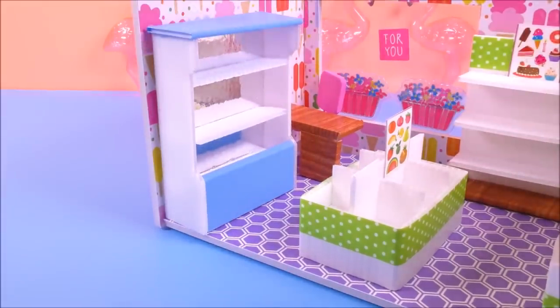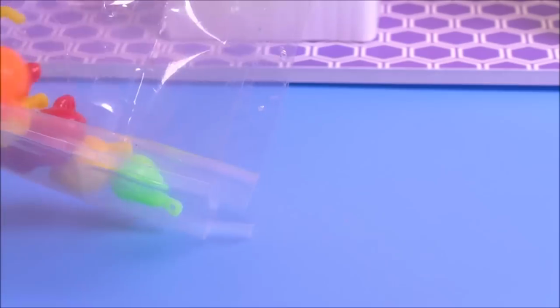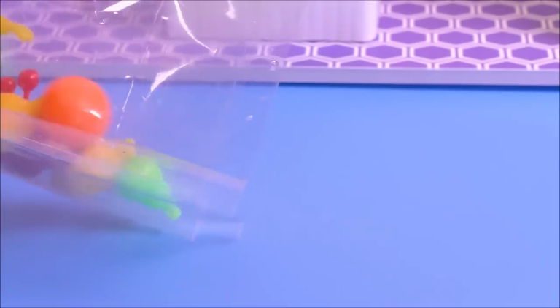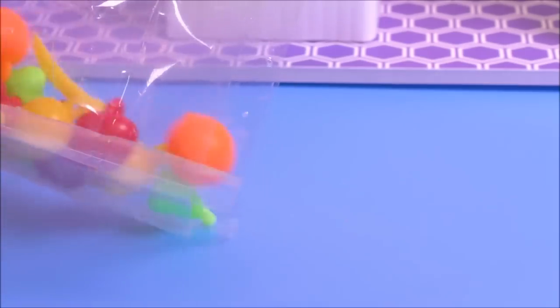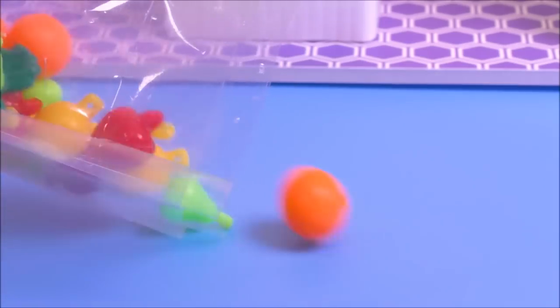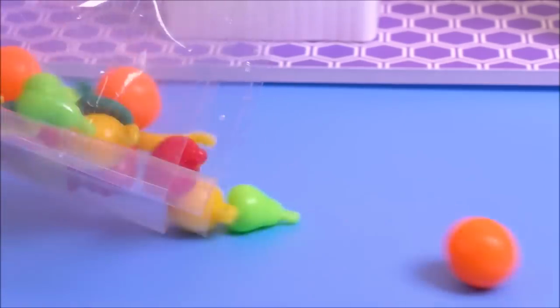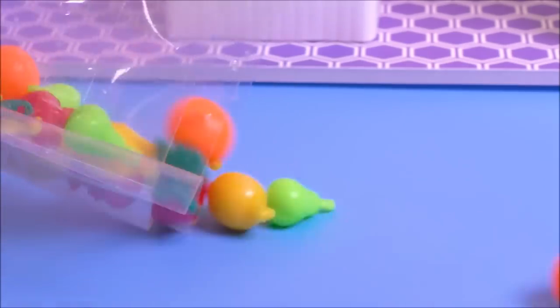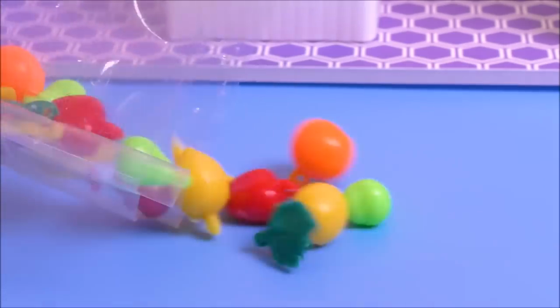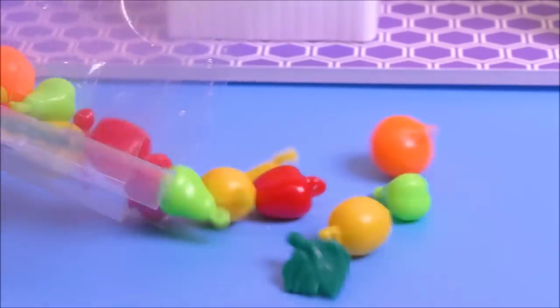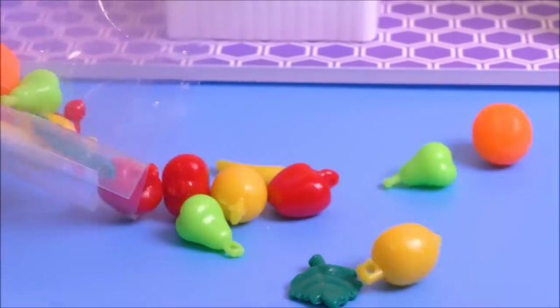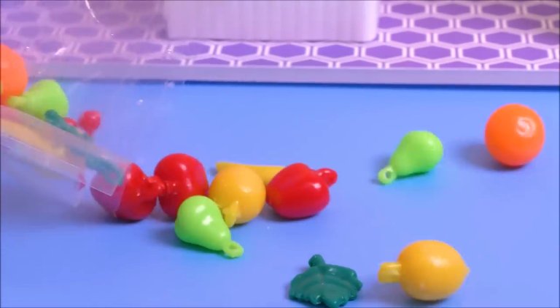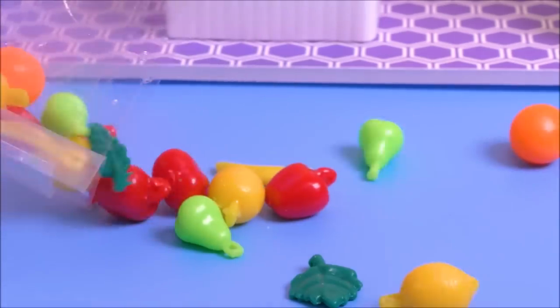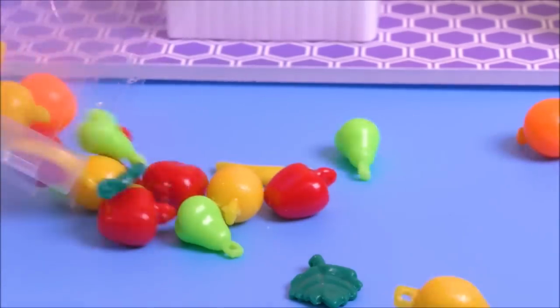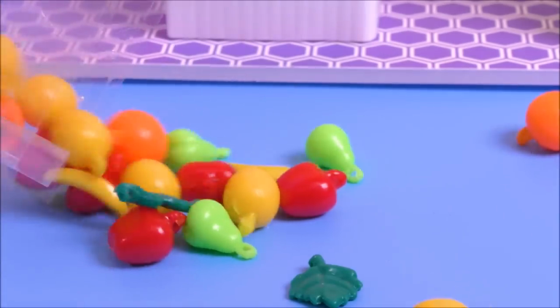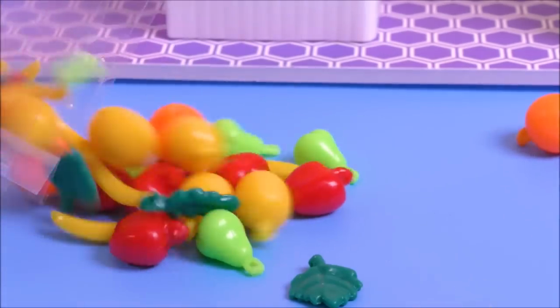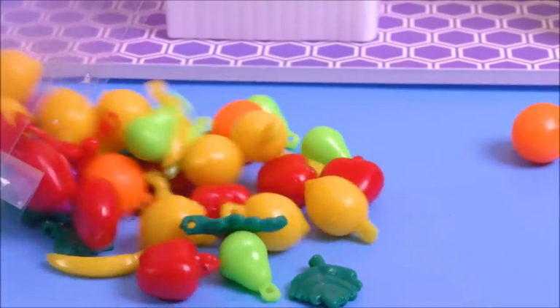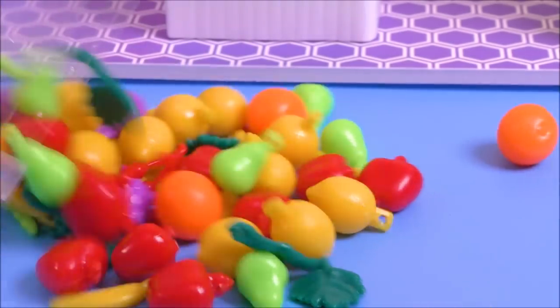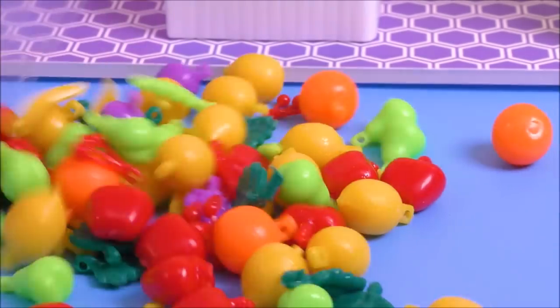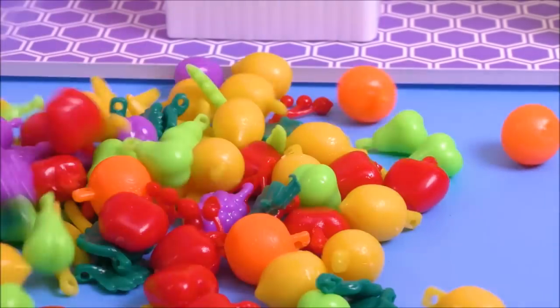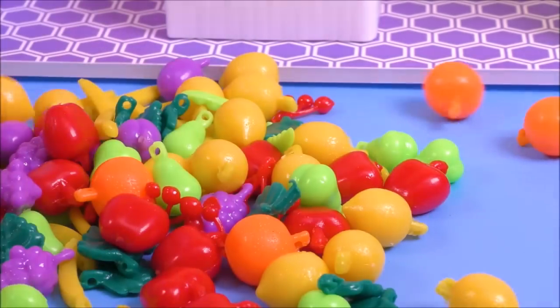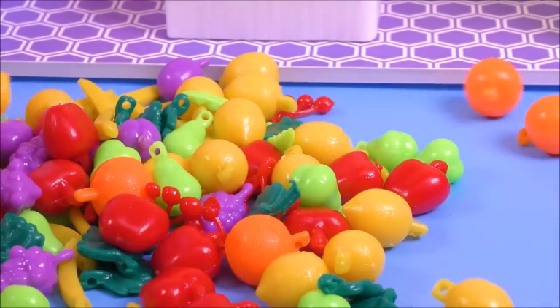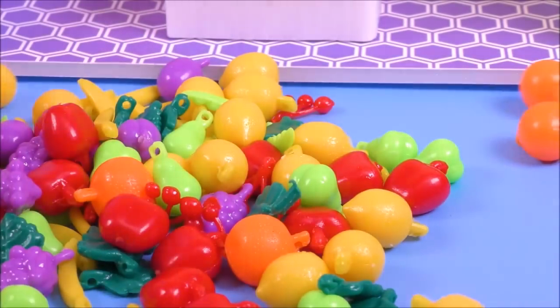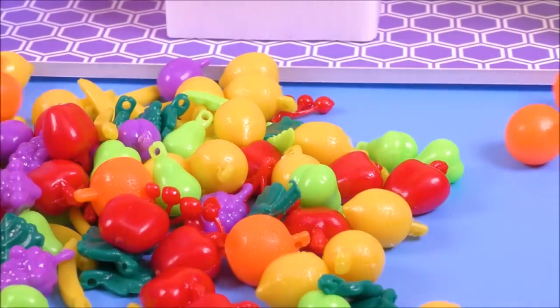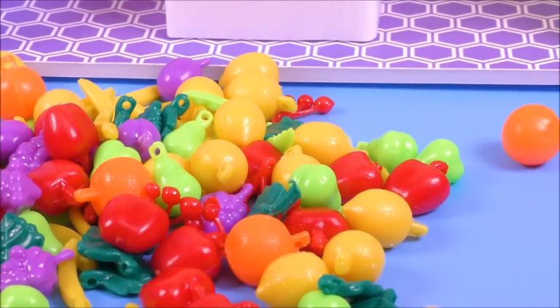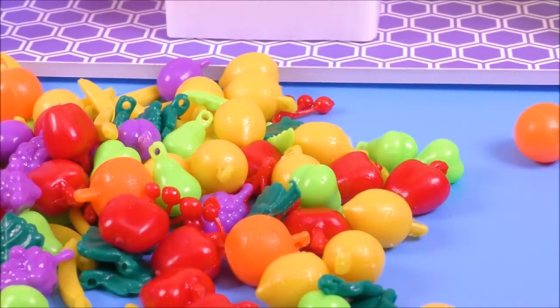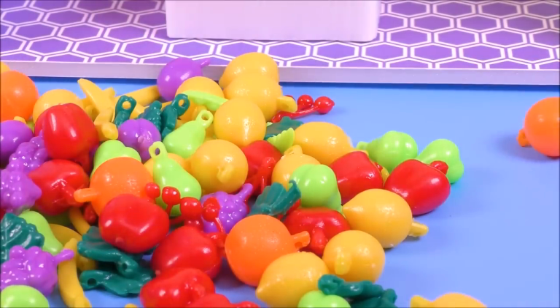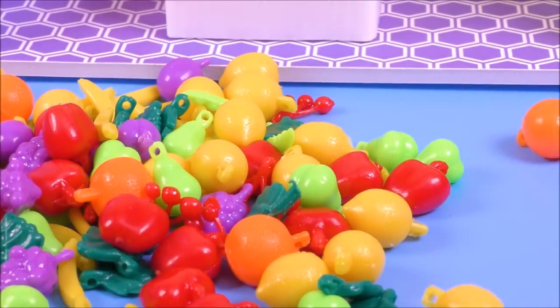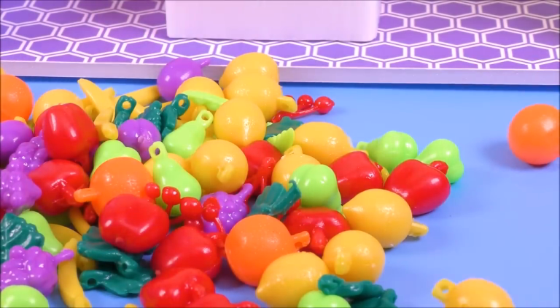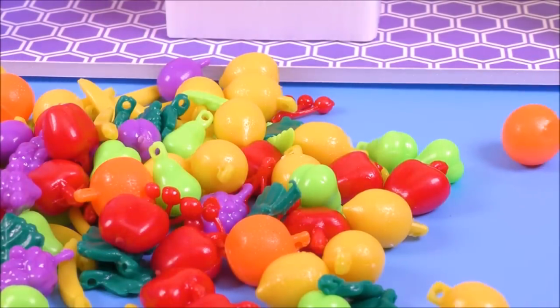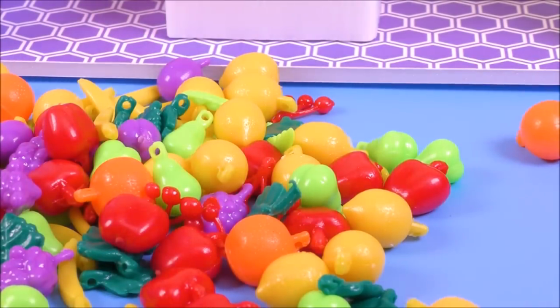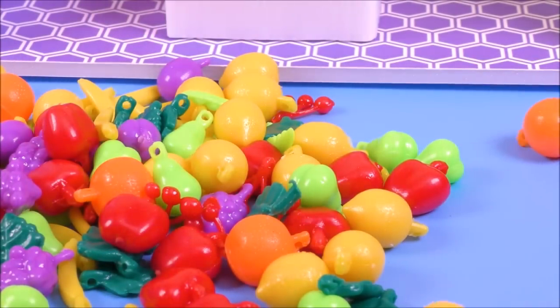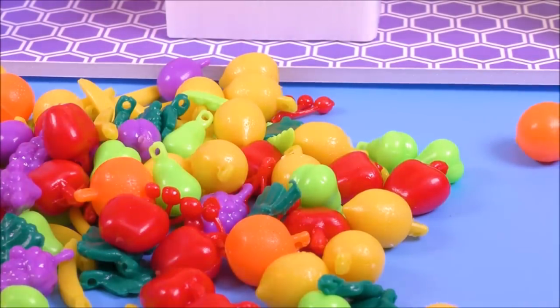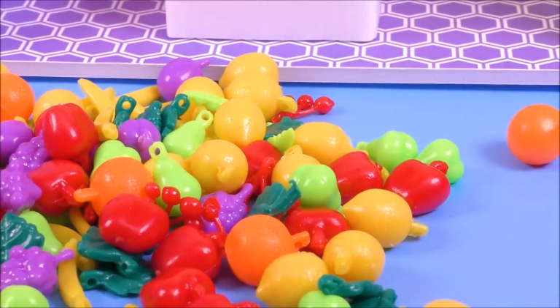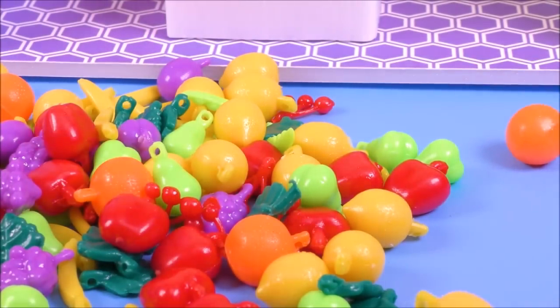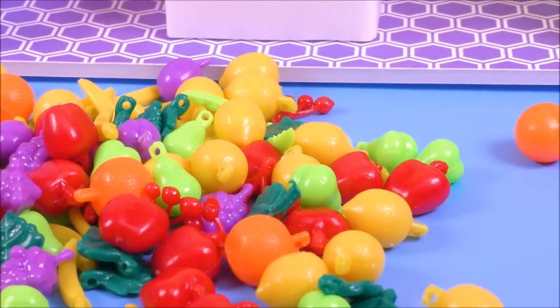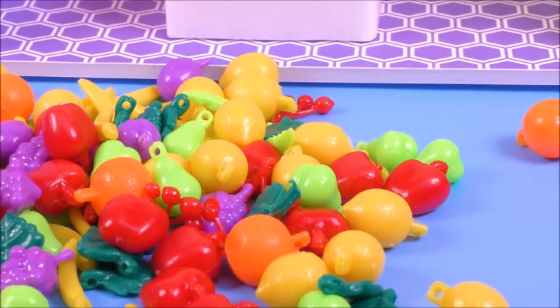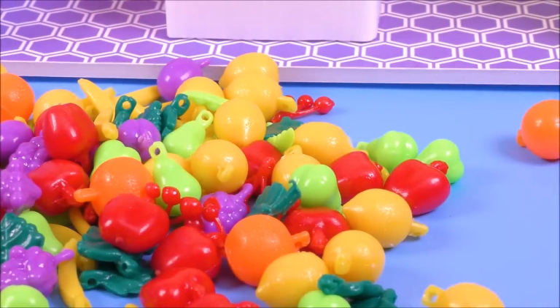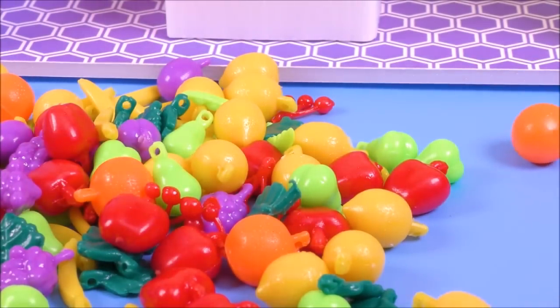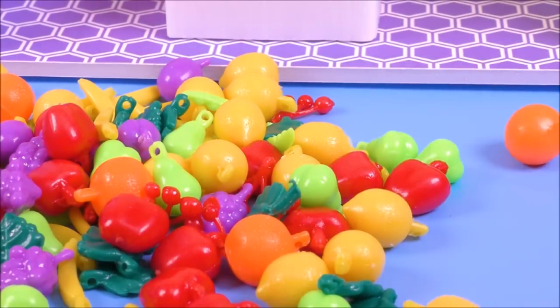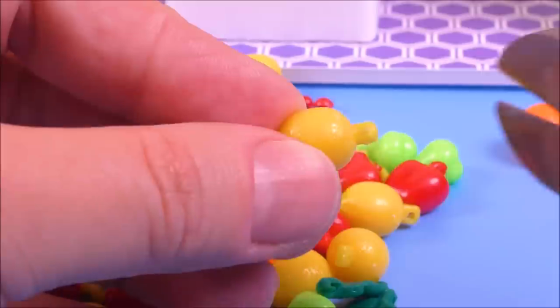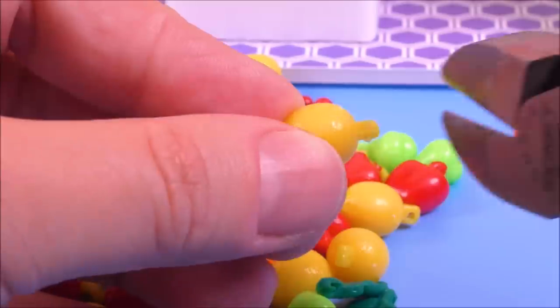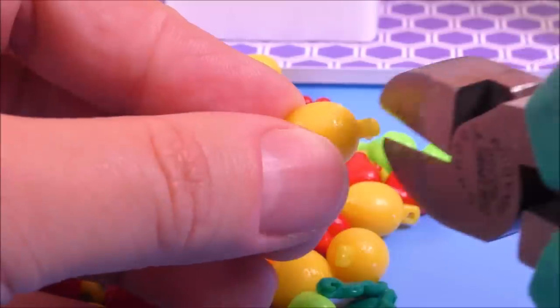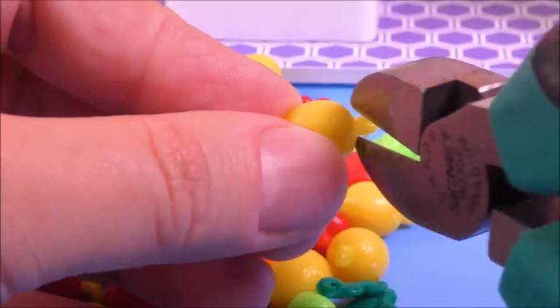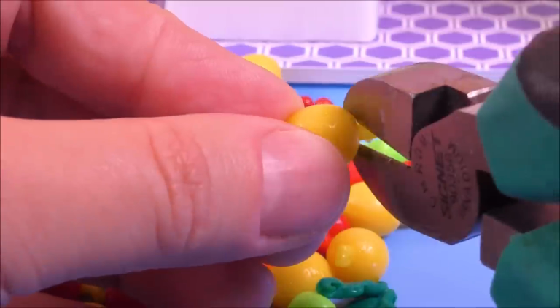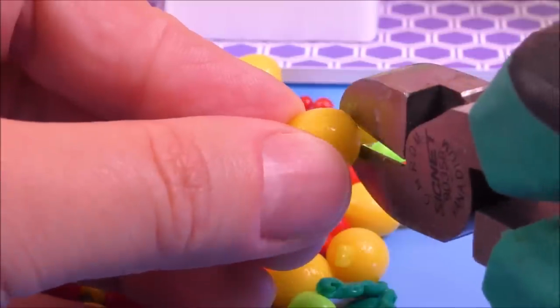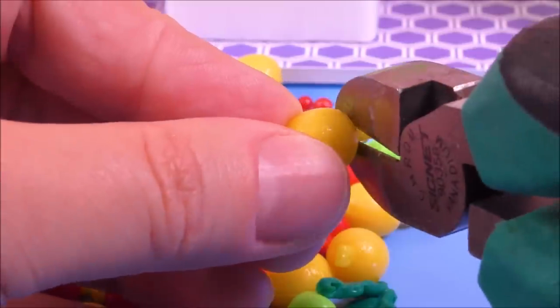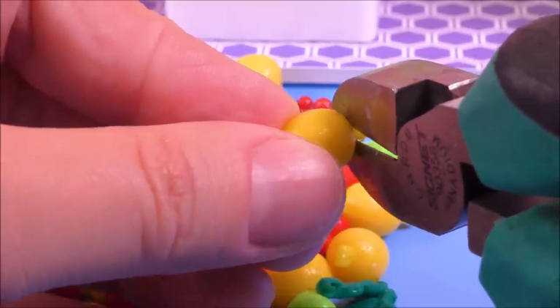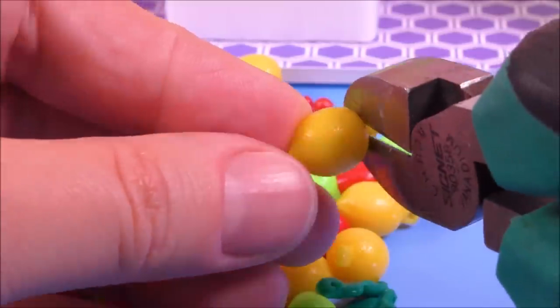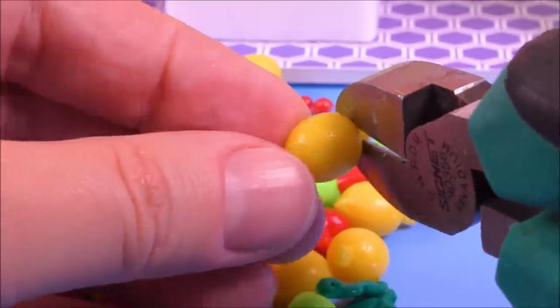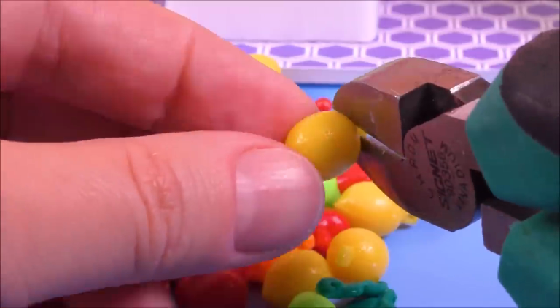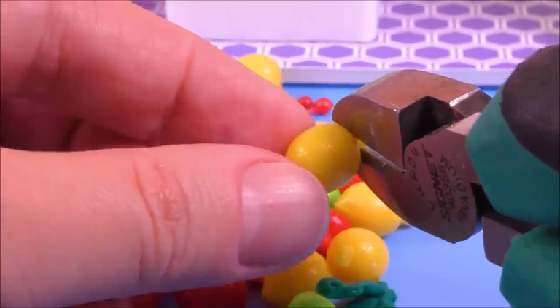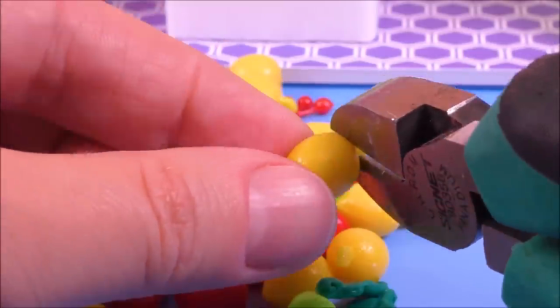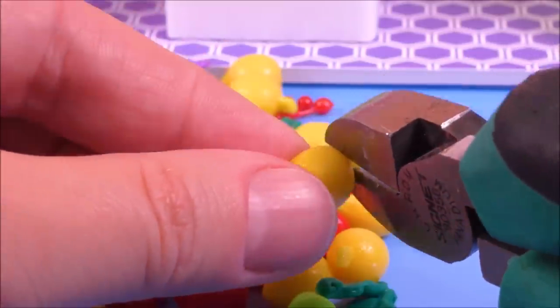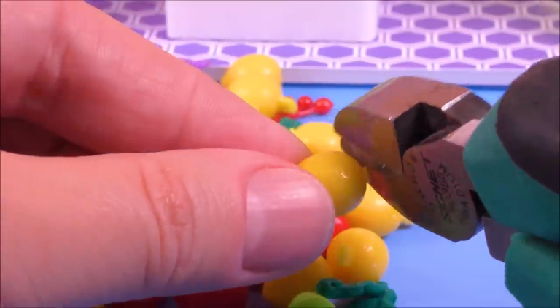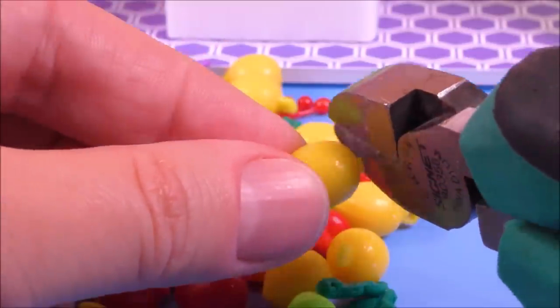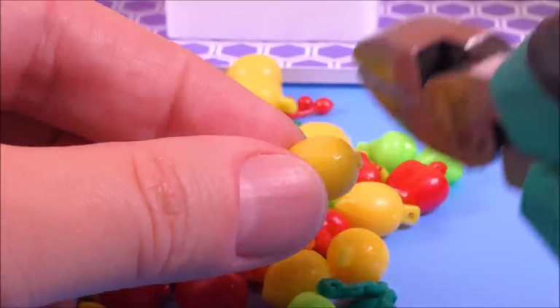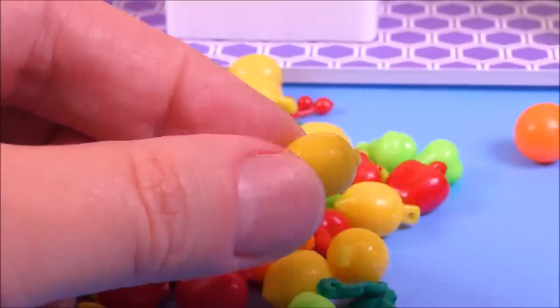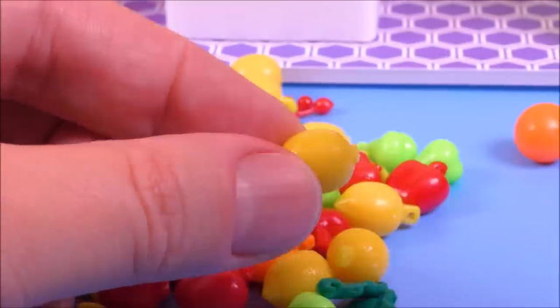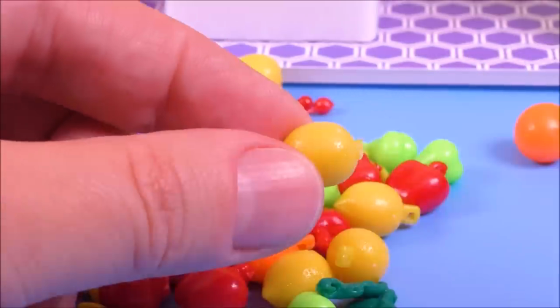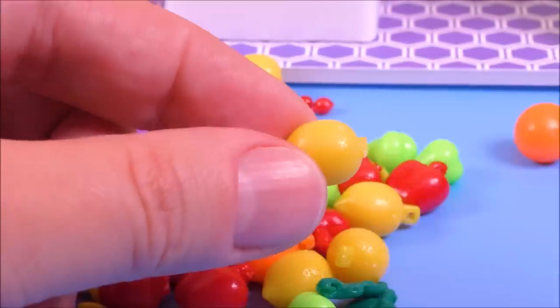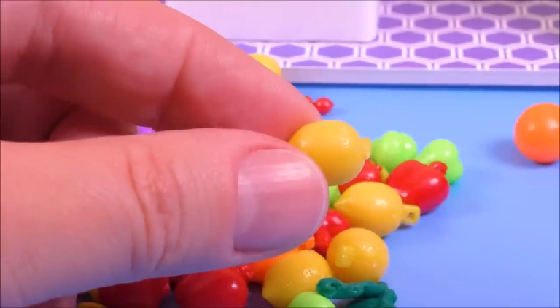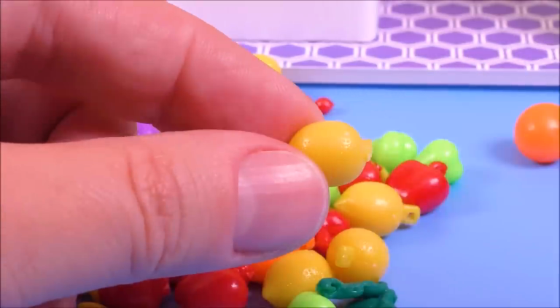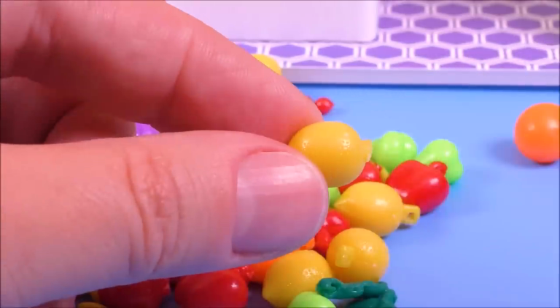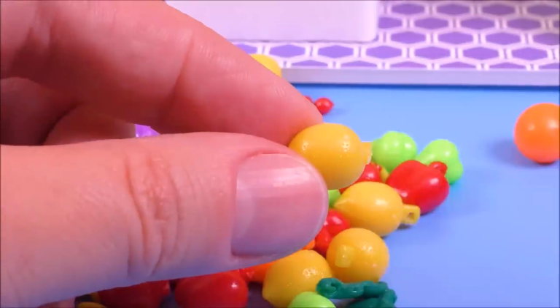I found these cute cheap beads in a craft store and I'm using them as fruits.